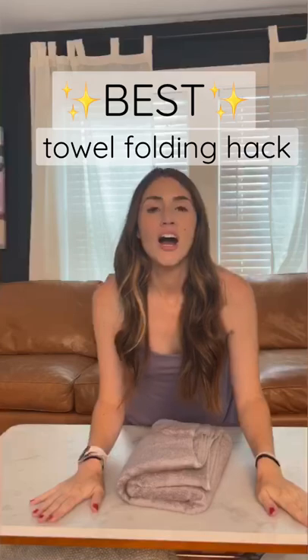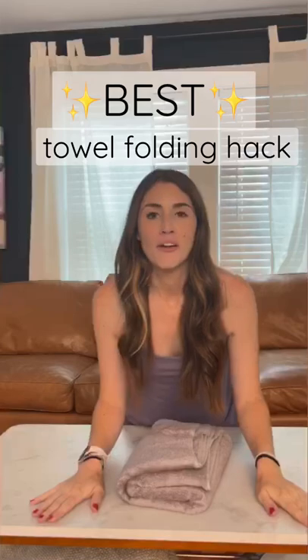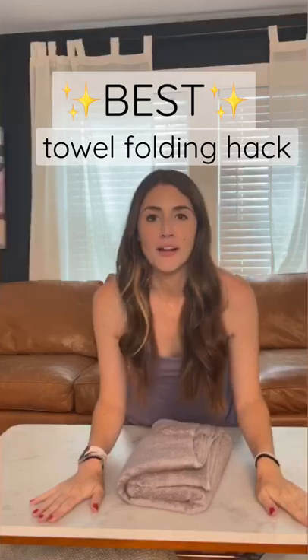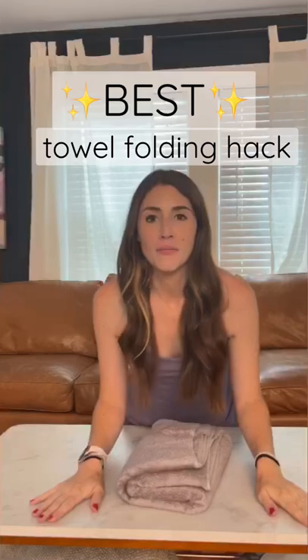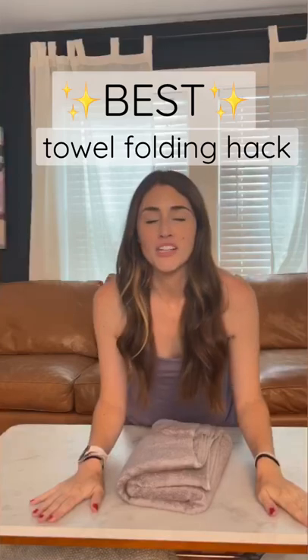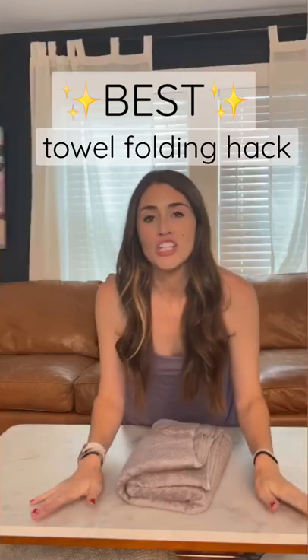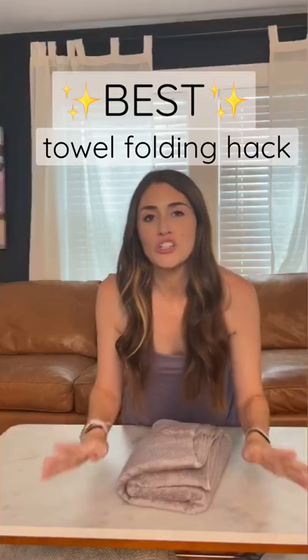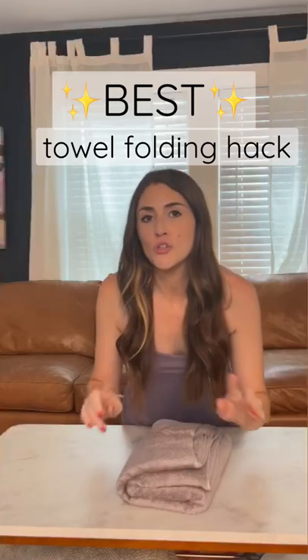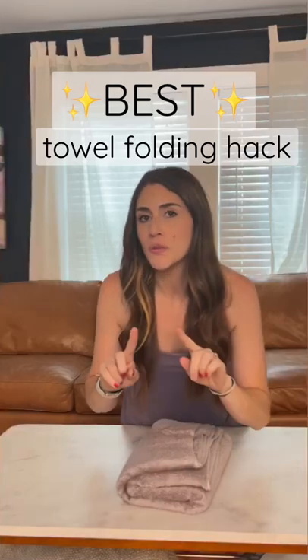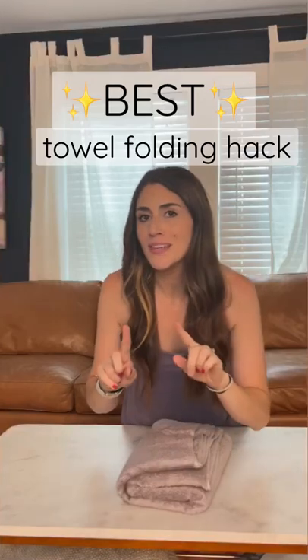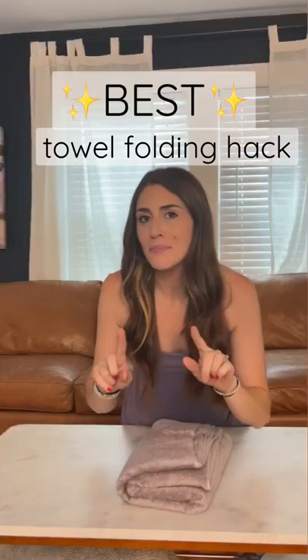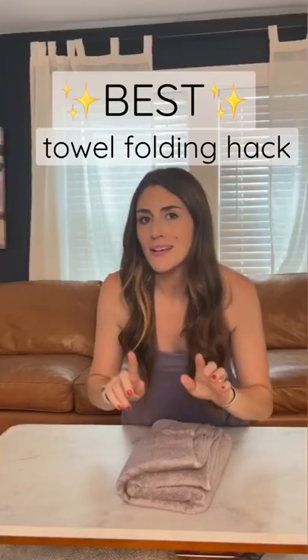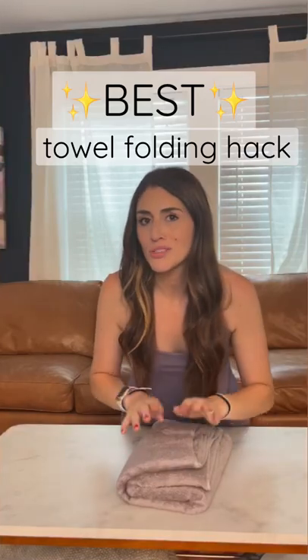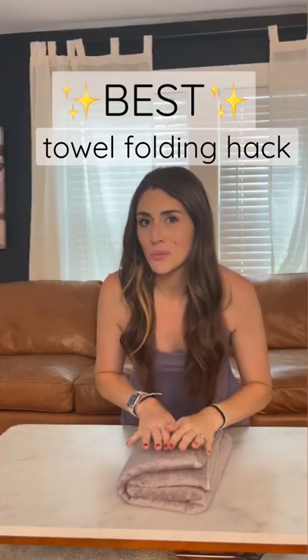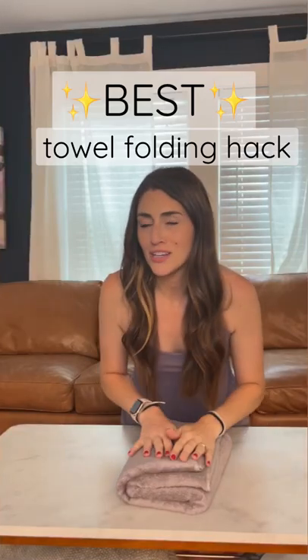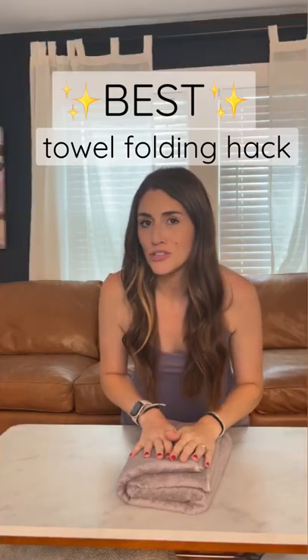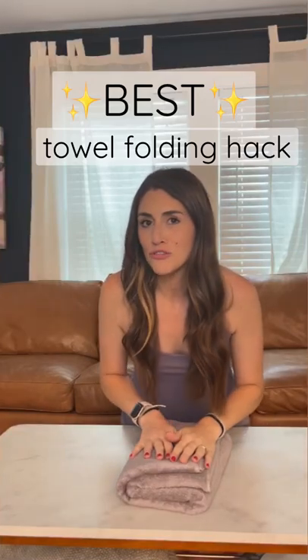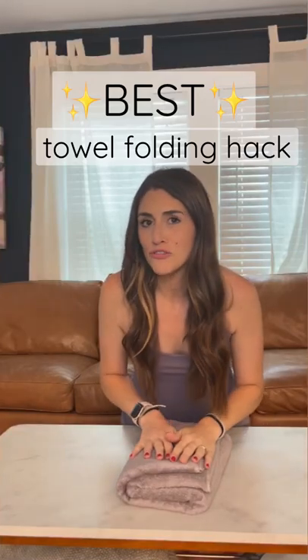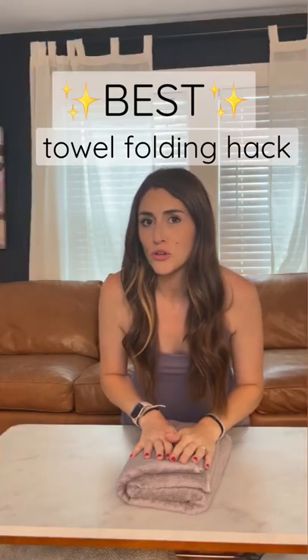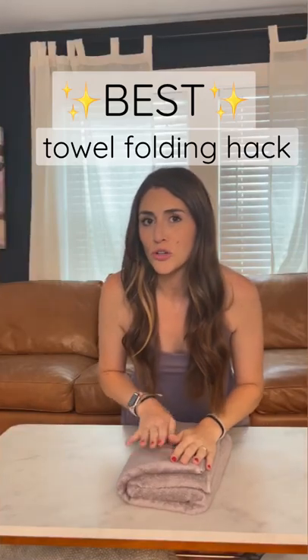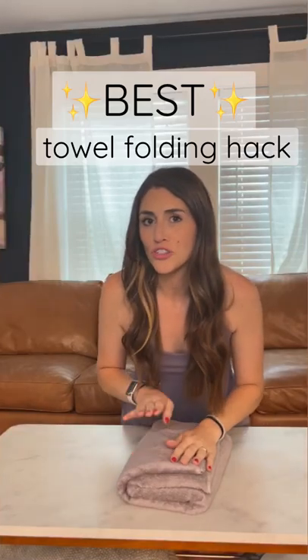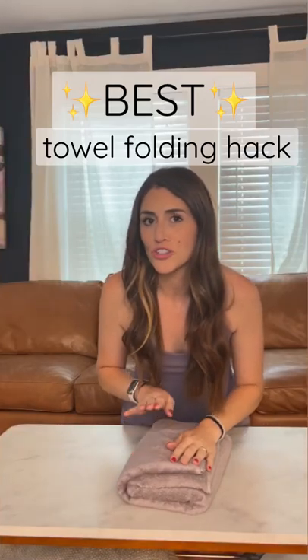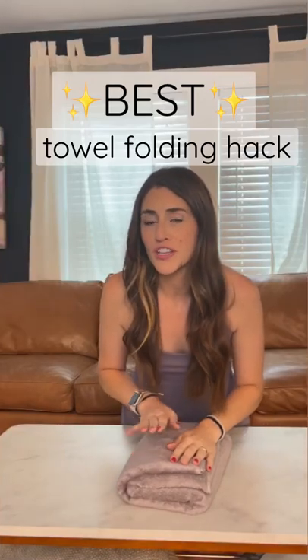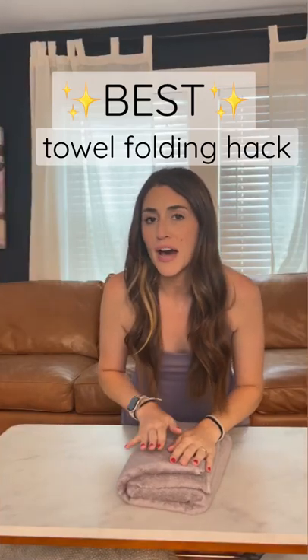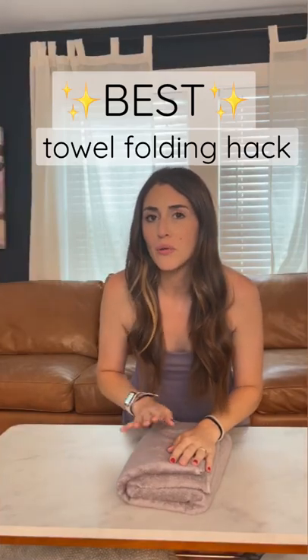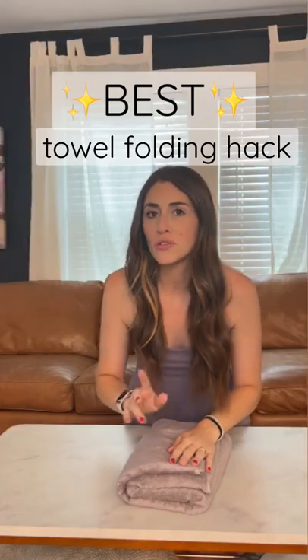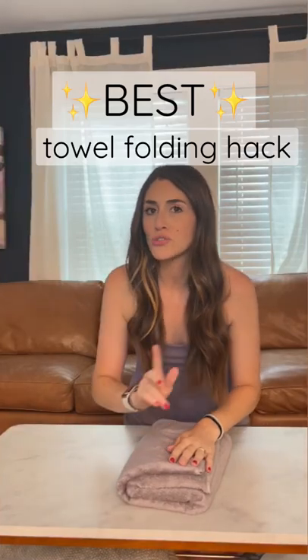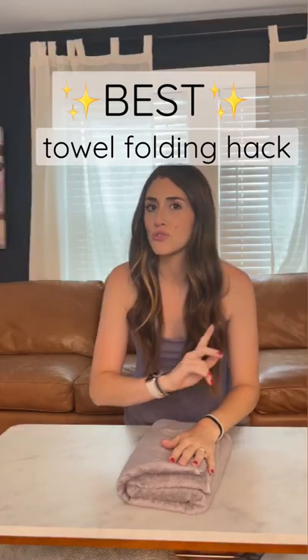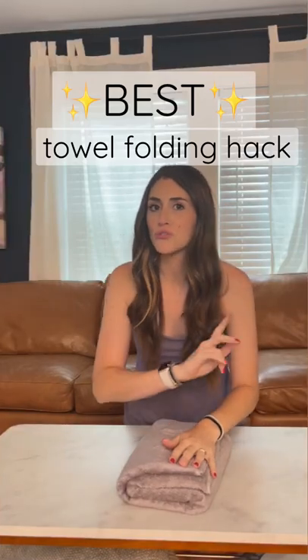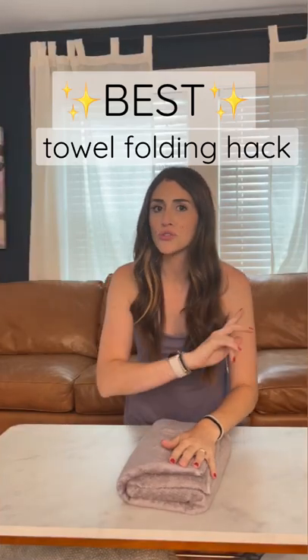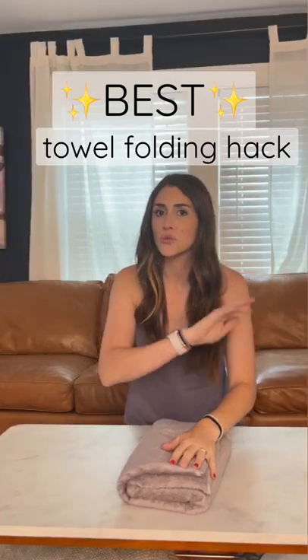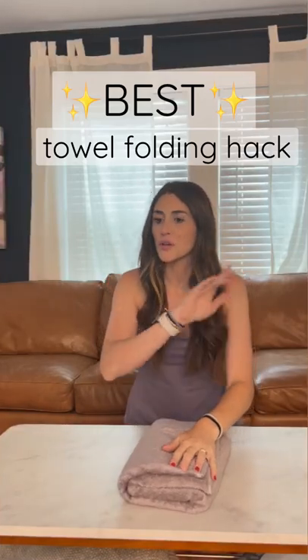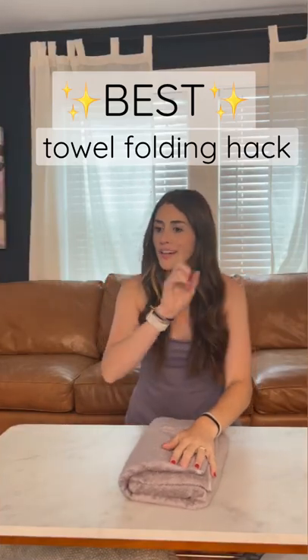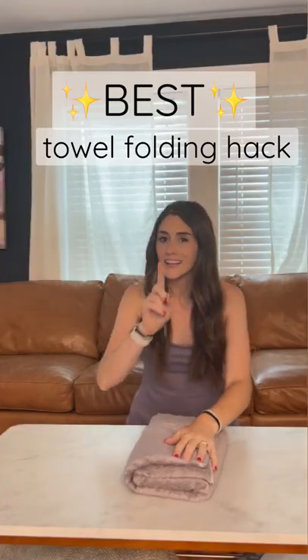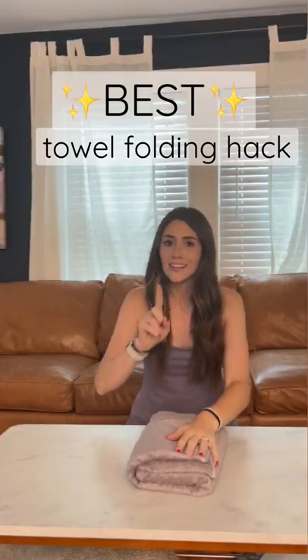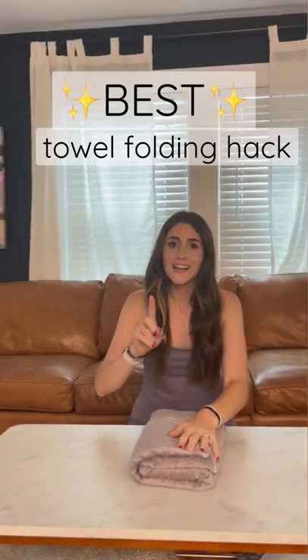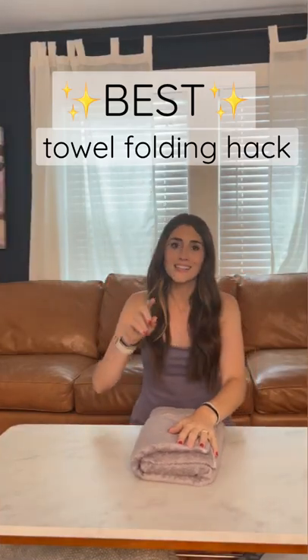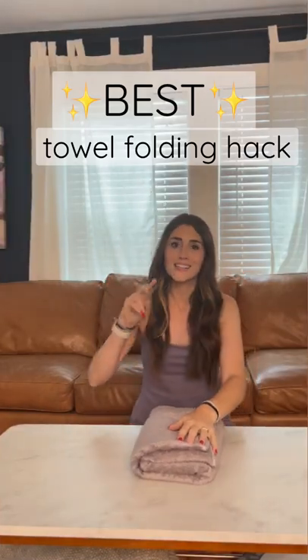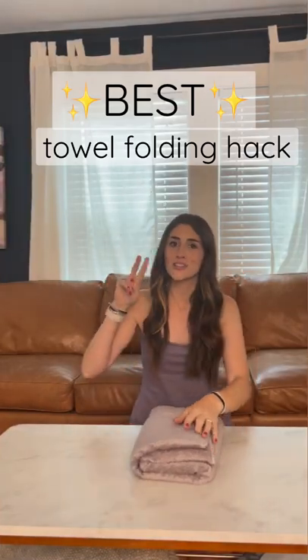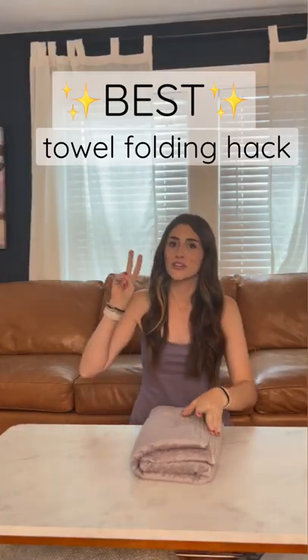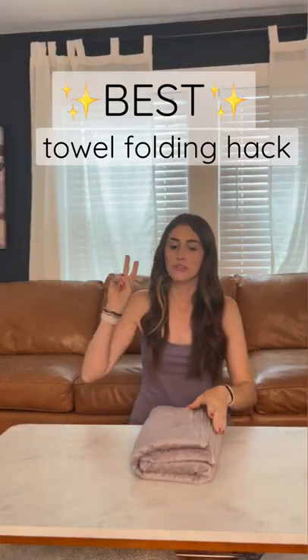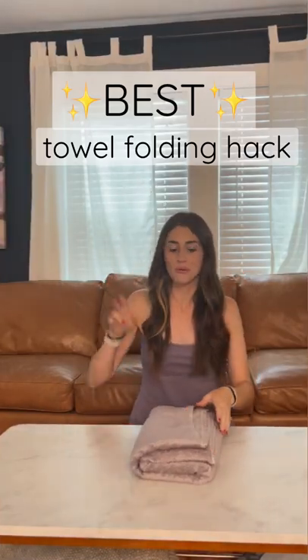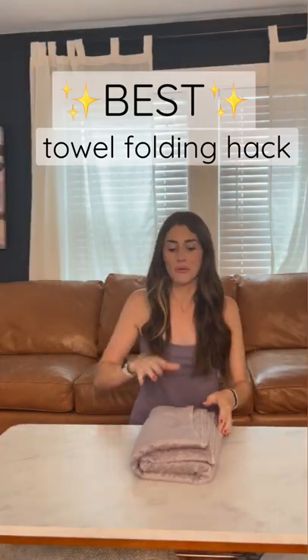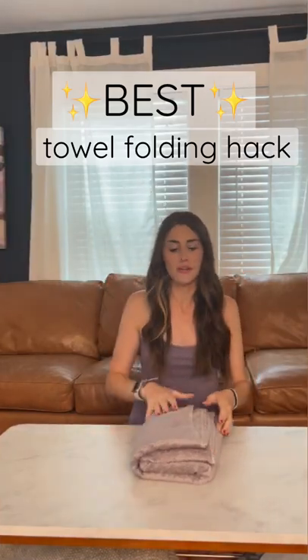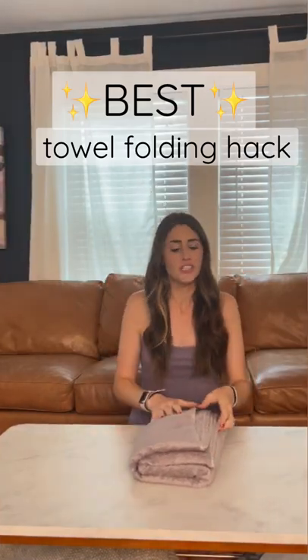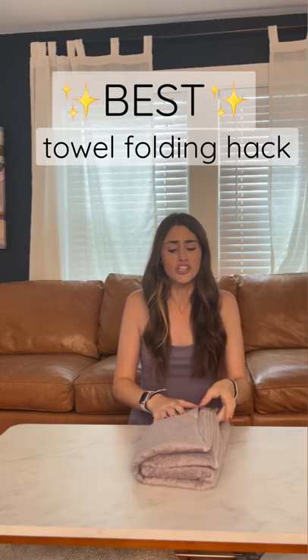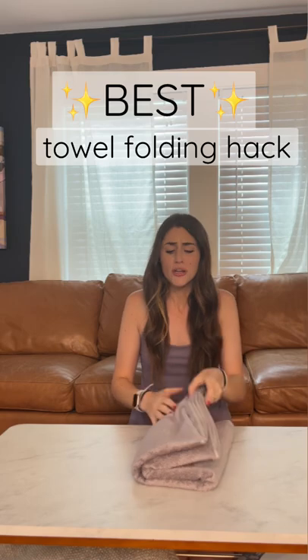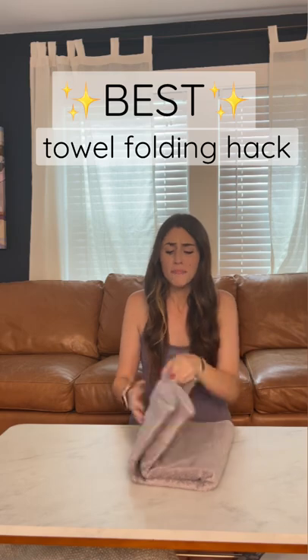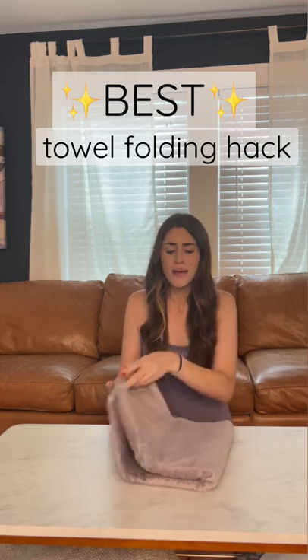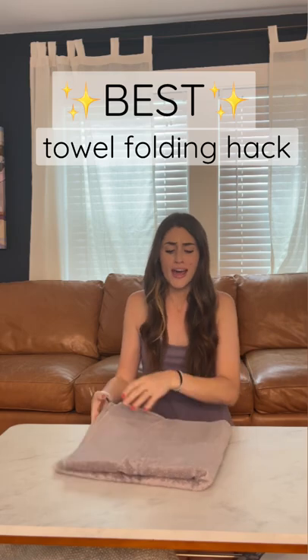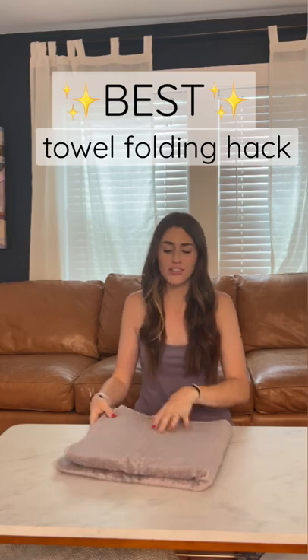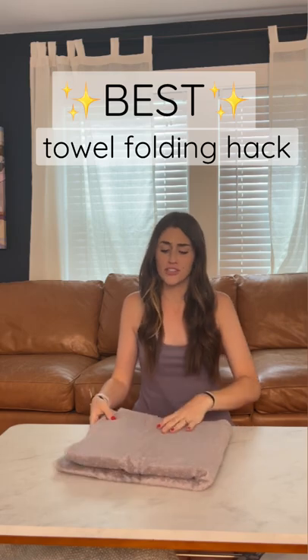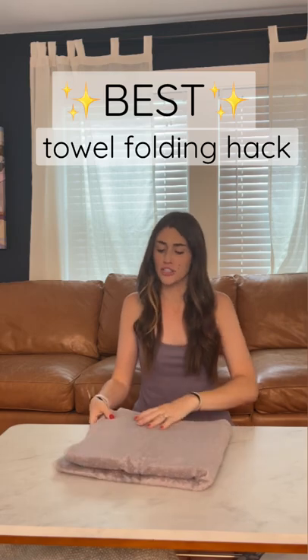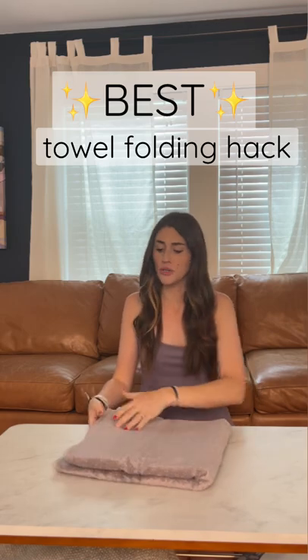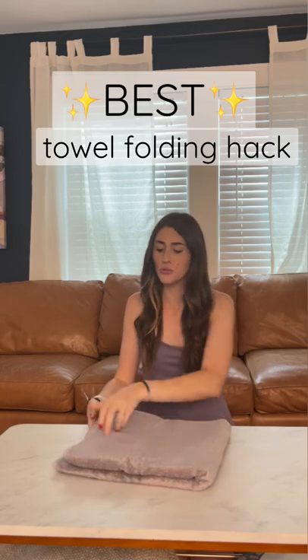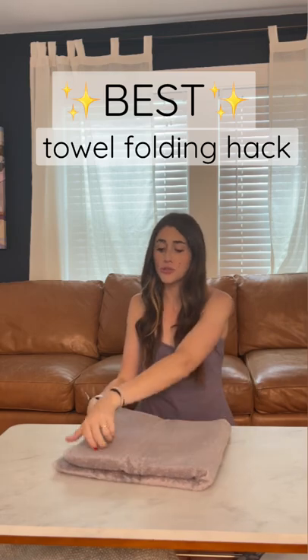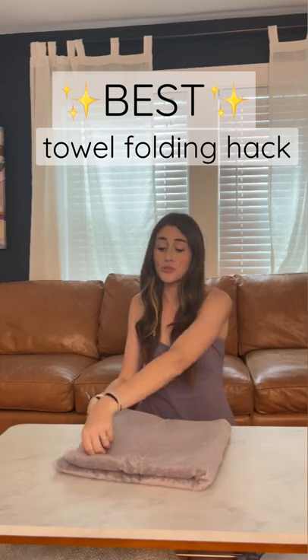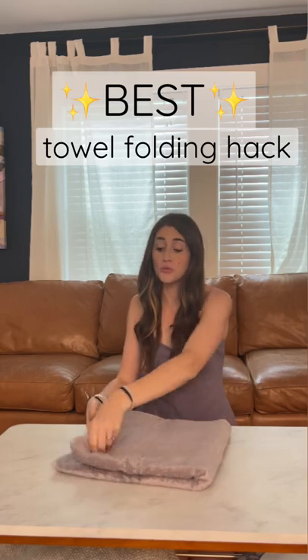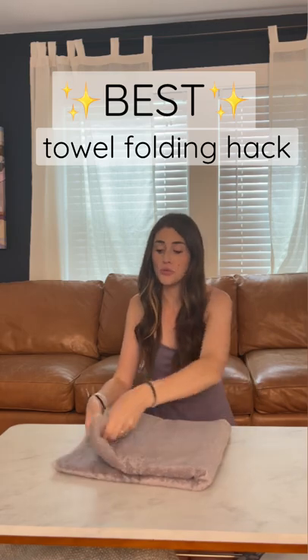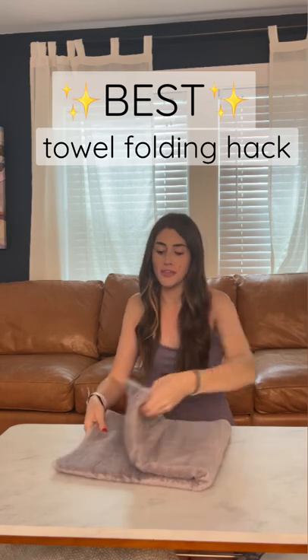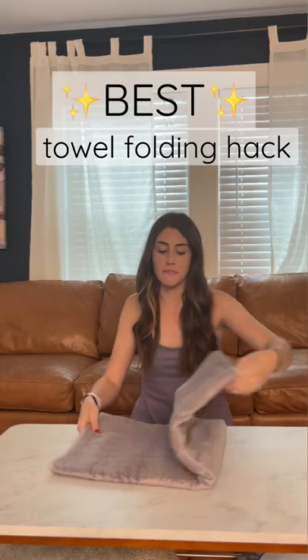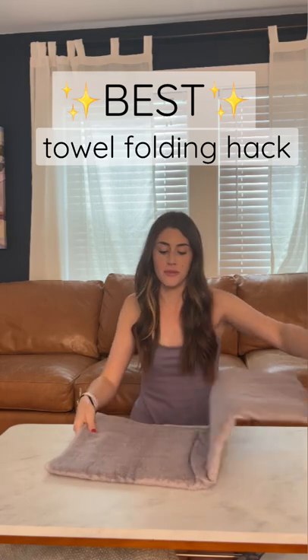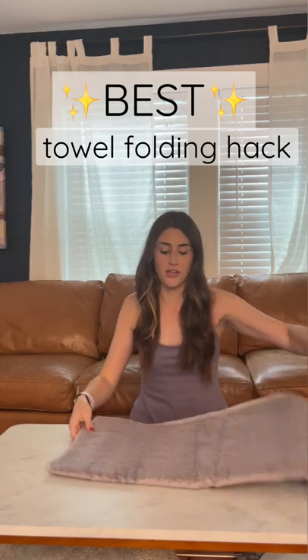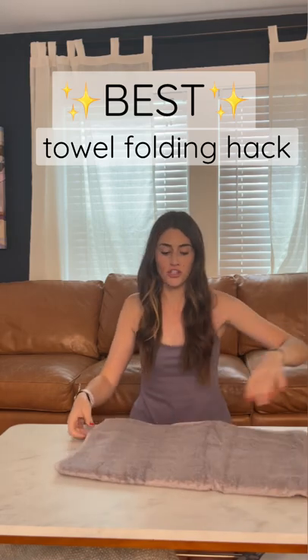I'm going to teach you the best way to fold your towels to store in closets, to throw into gym bags, to go to the beach.